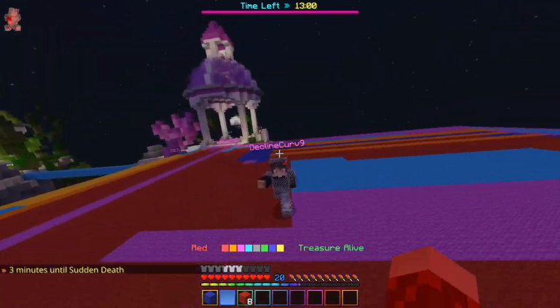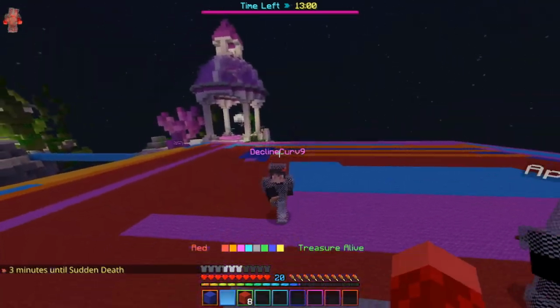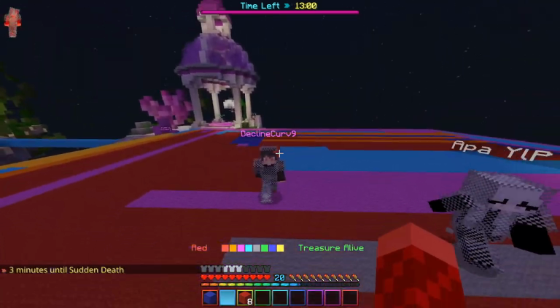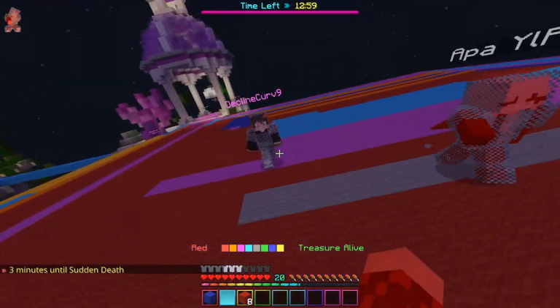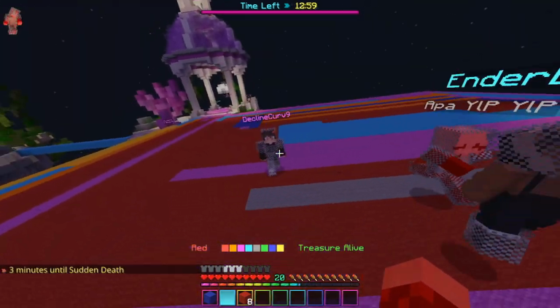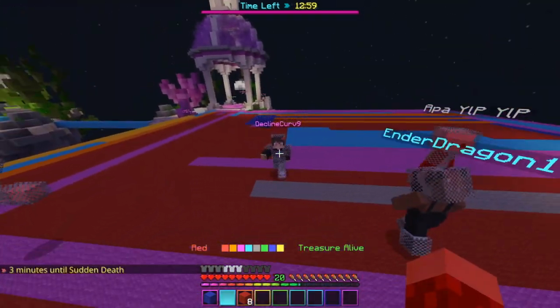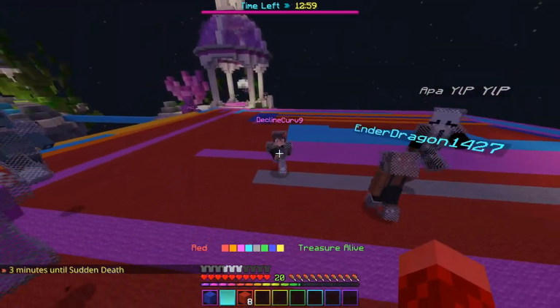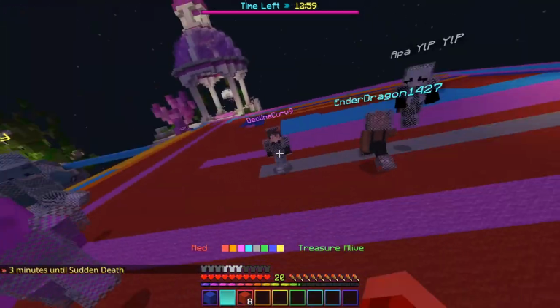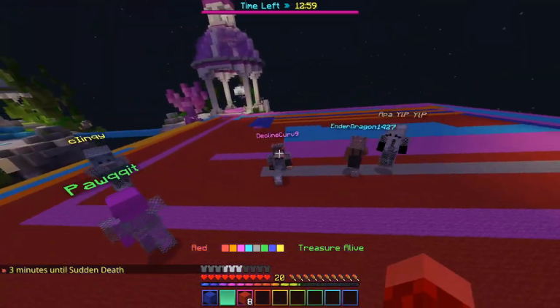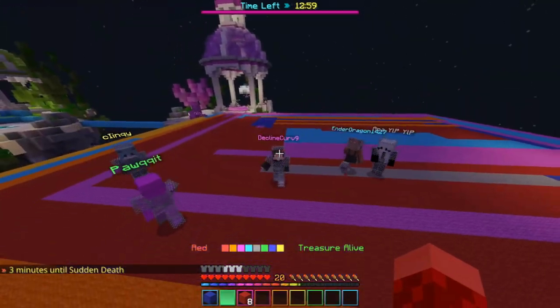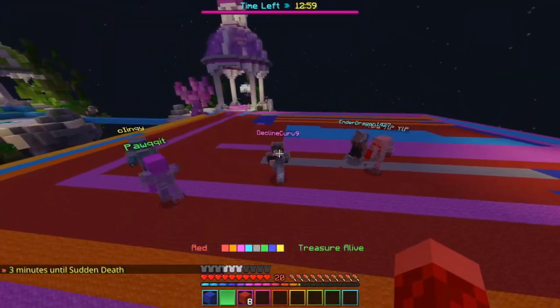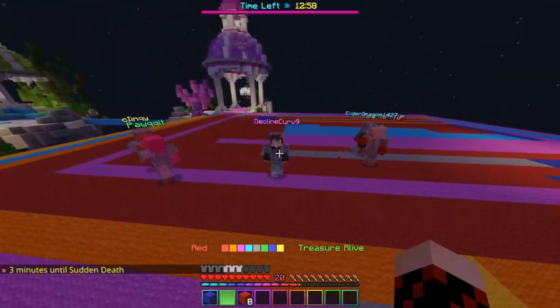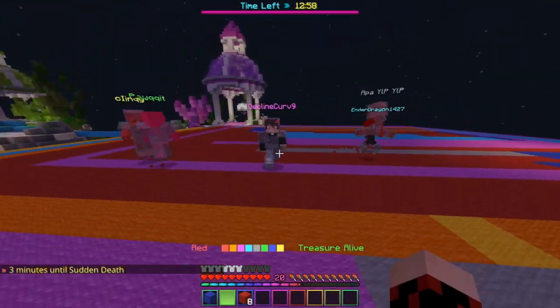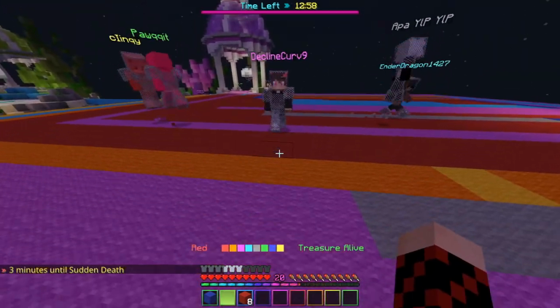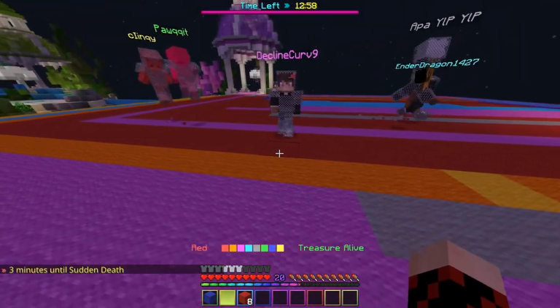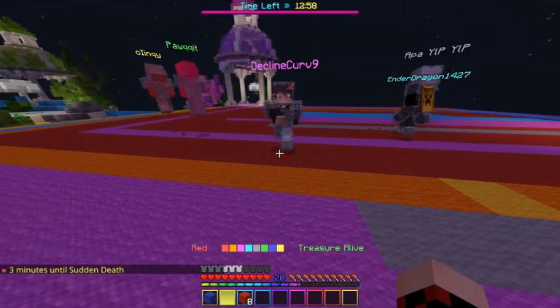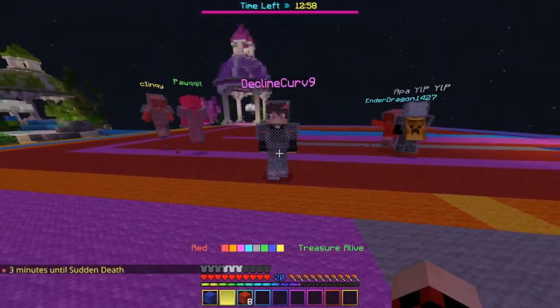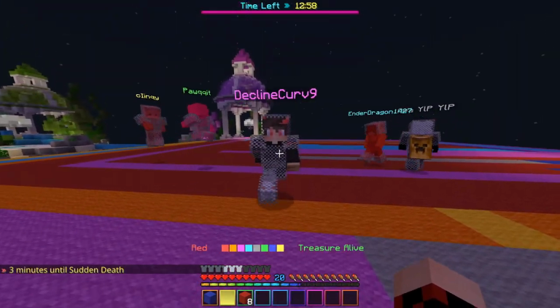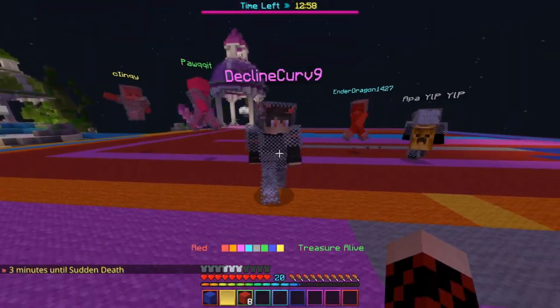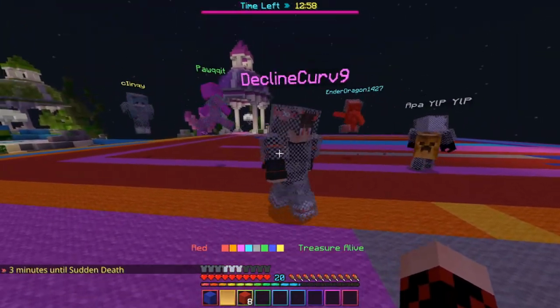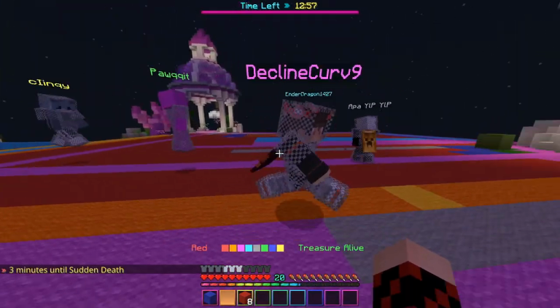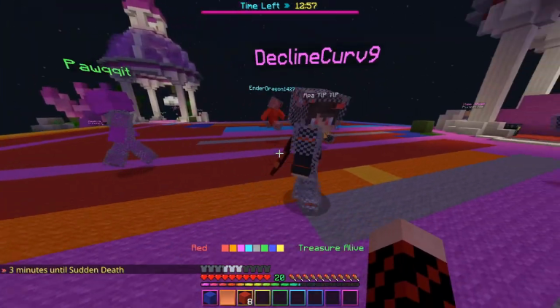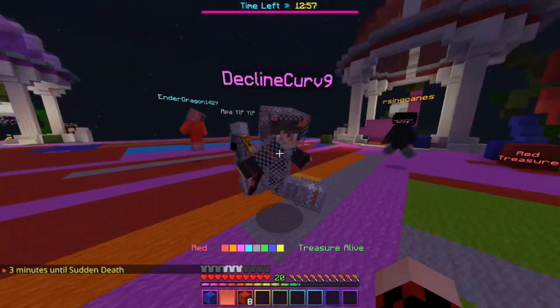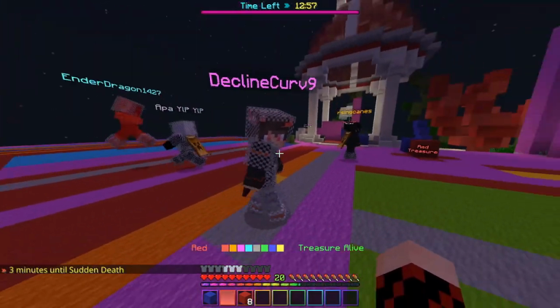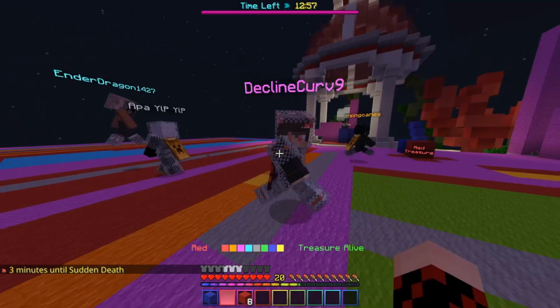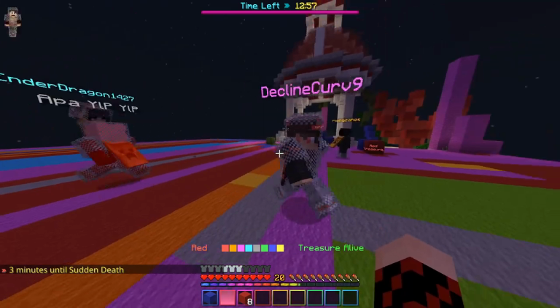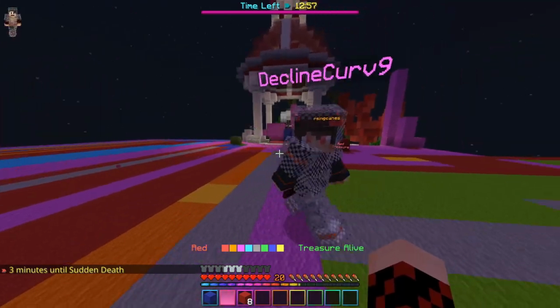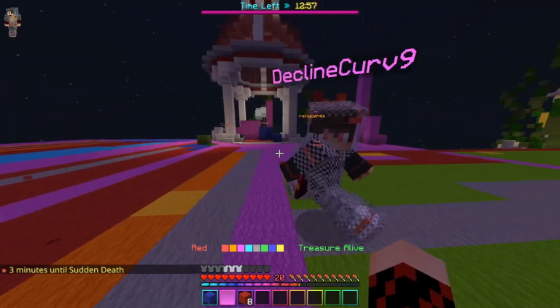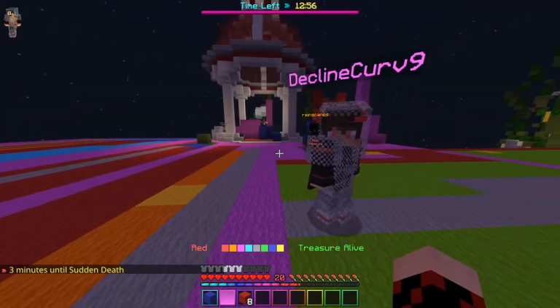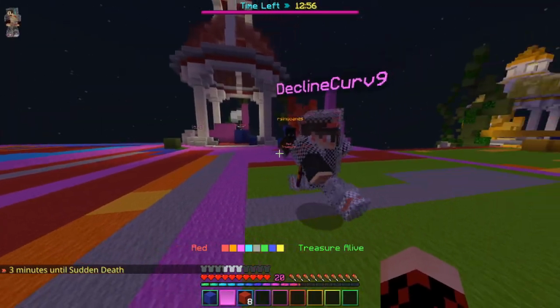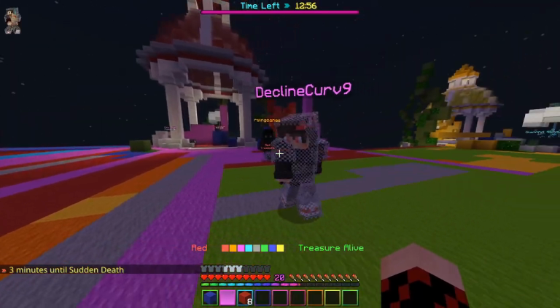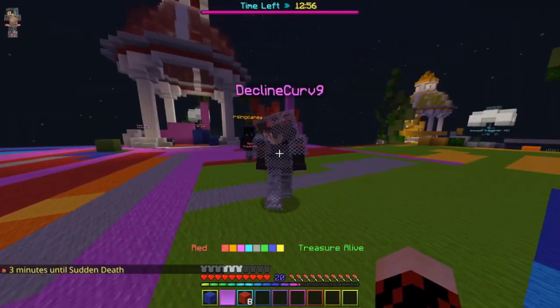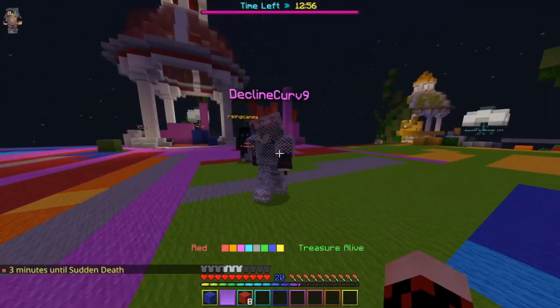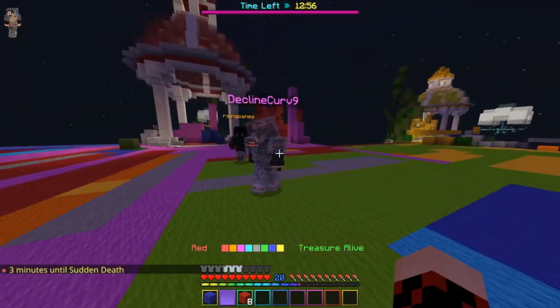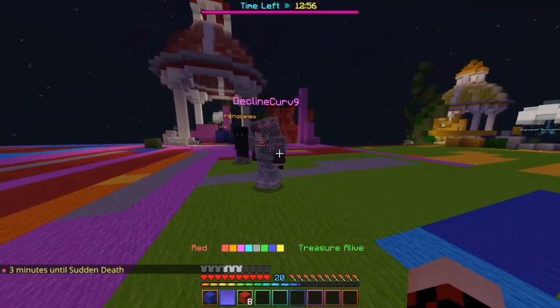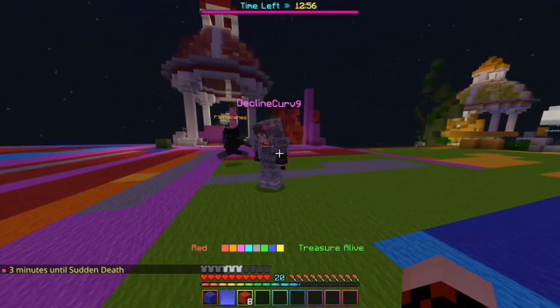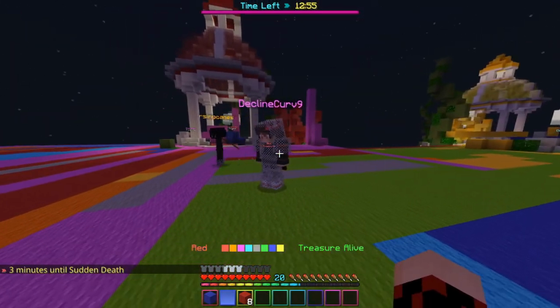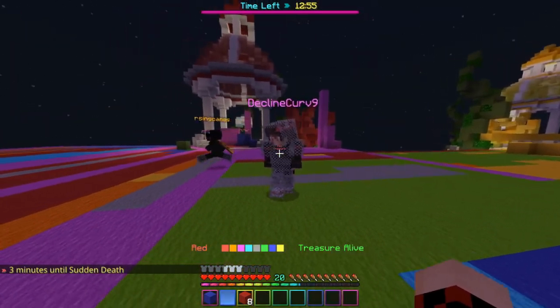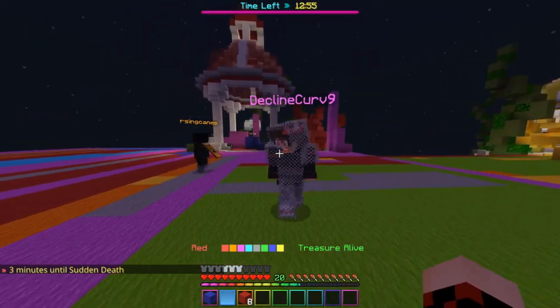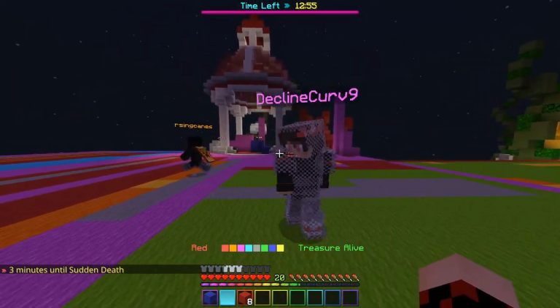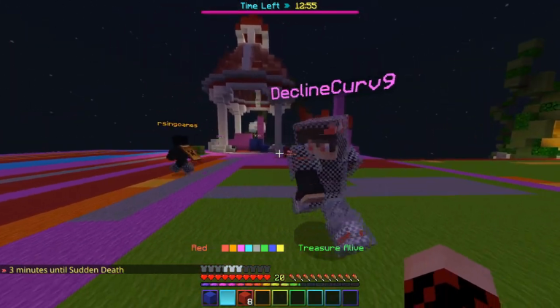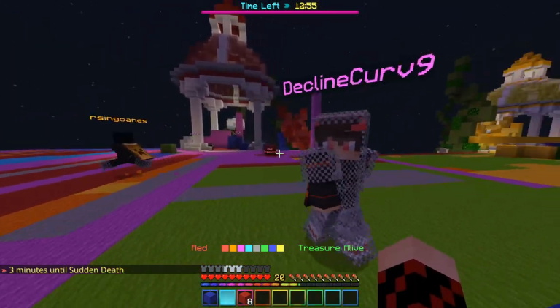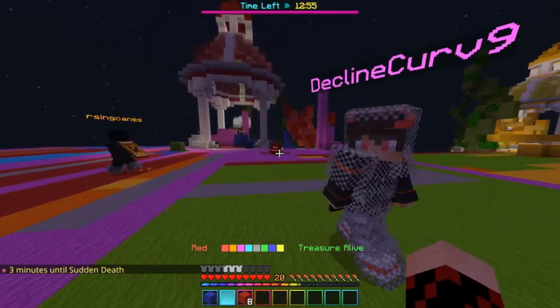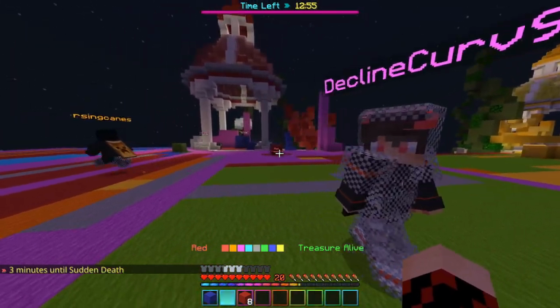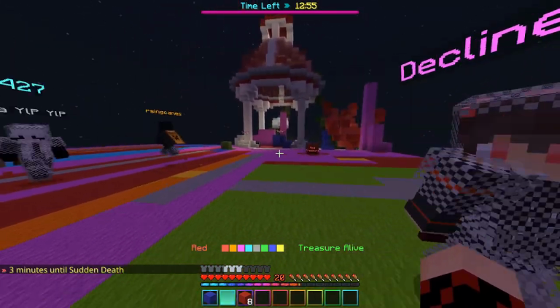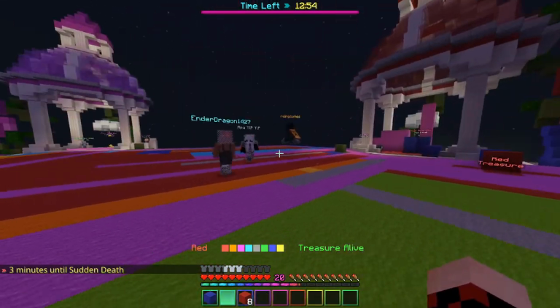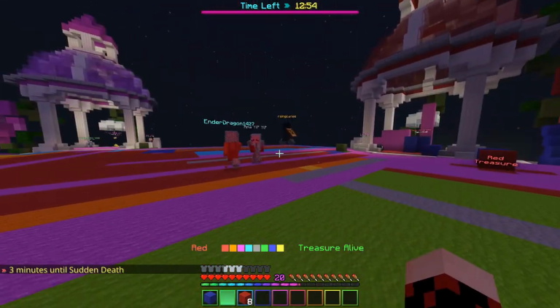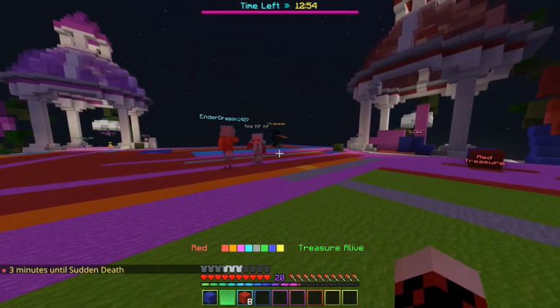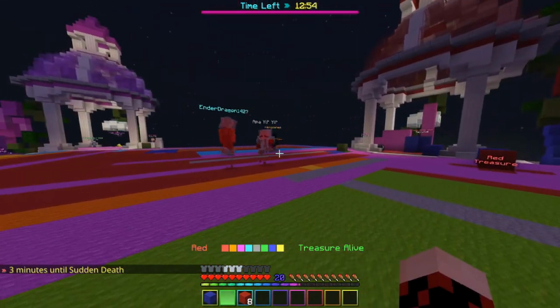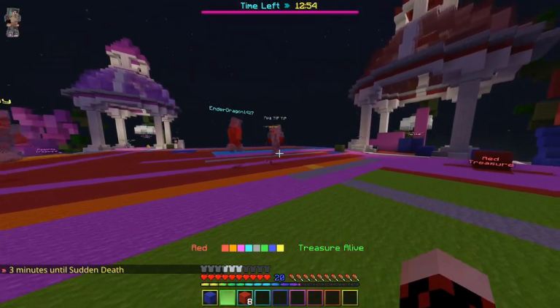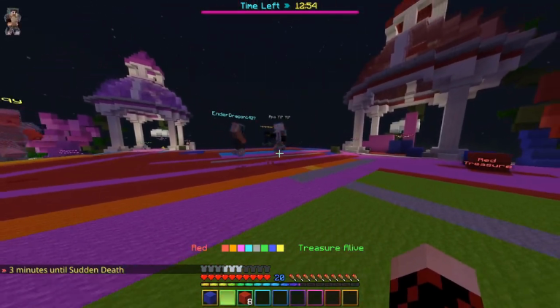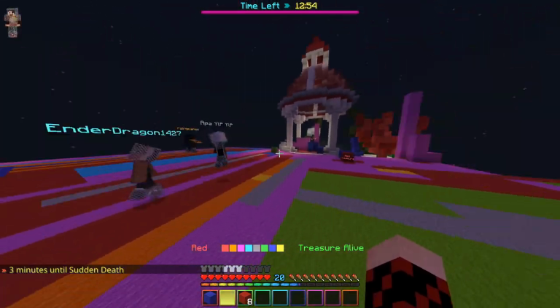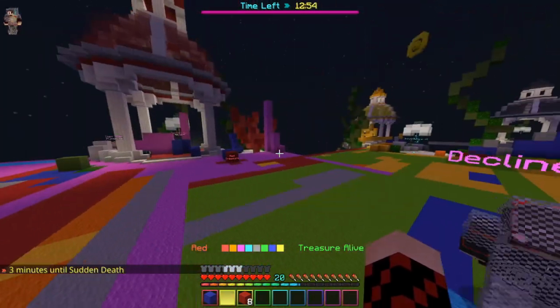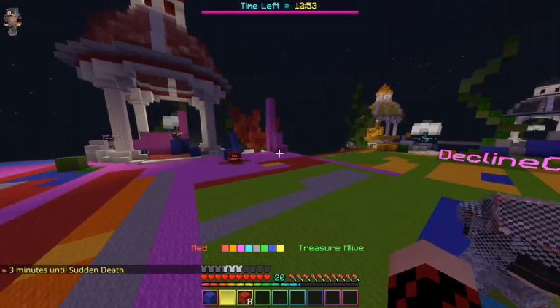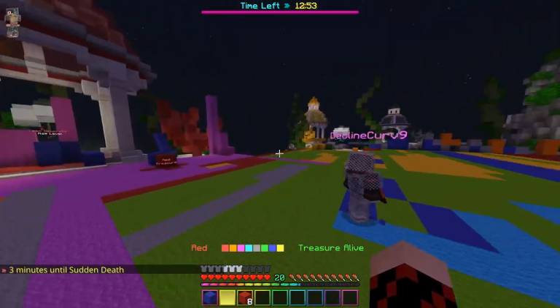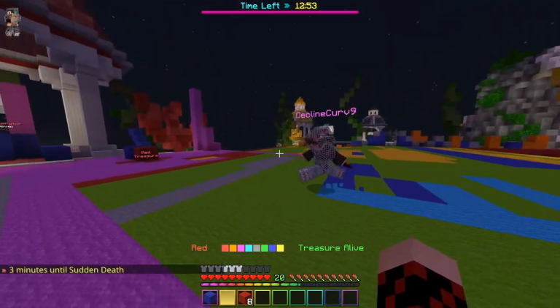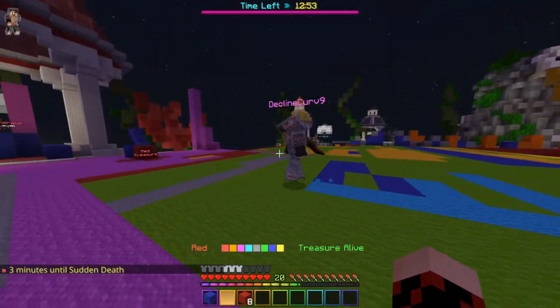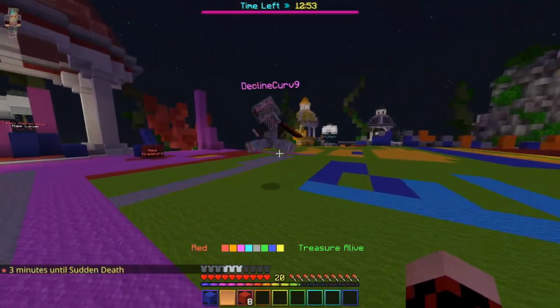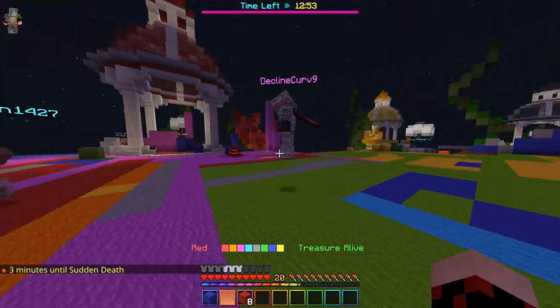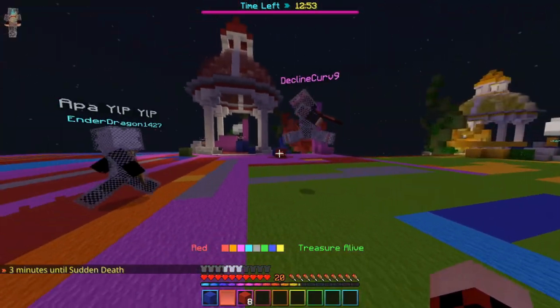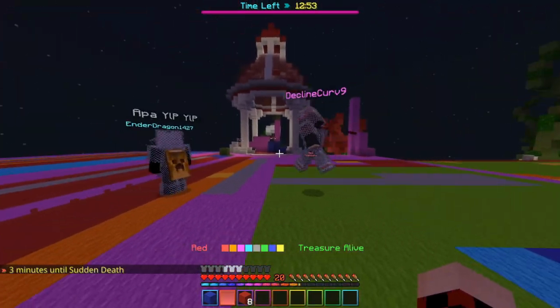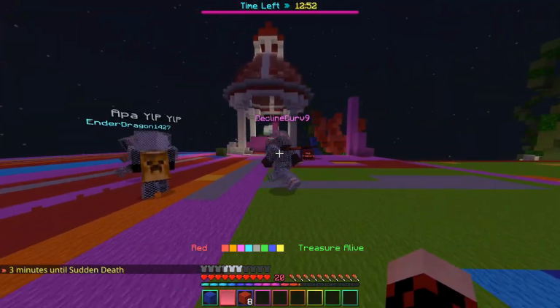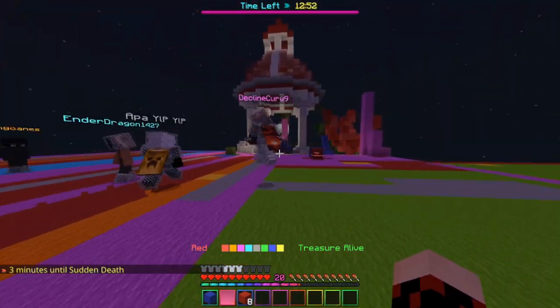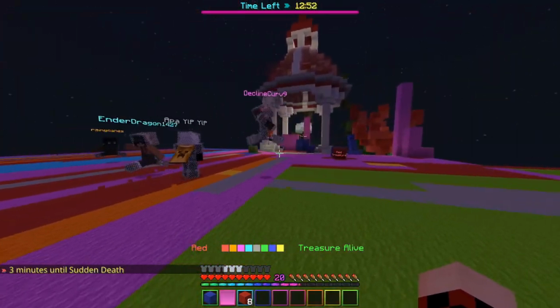However, there's more you can do, like W-tapping. Basically, it's where you repeatedly move forward every time you hit someone in a combo, which keeps them just out of reach.